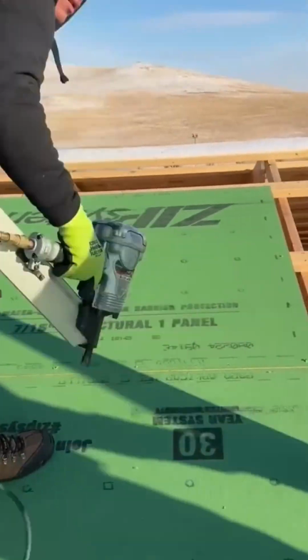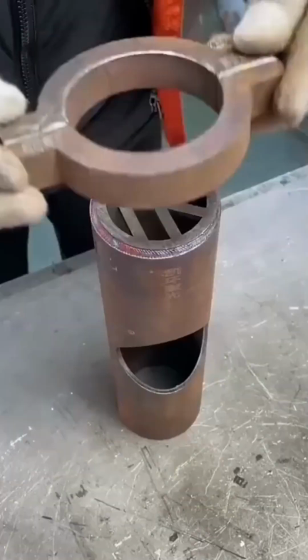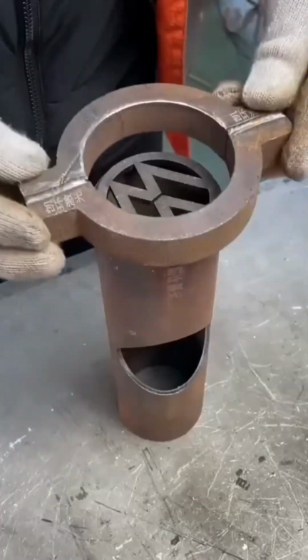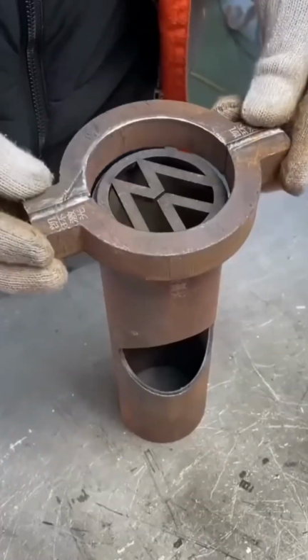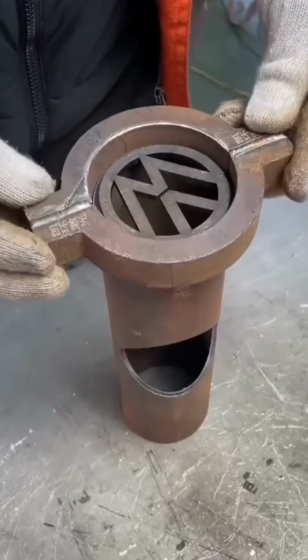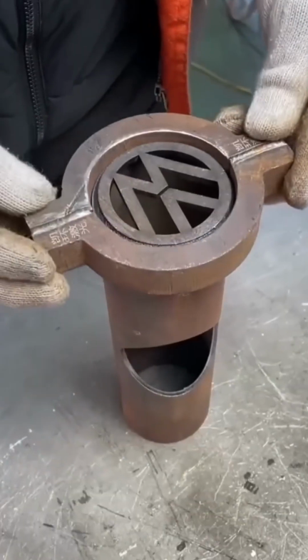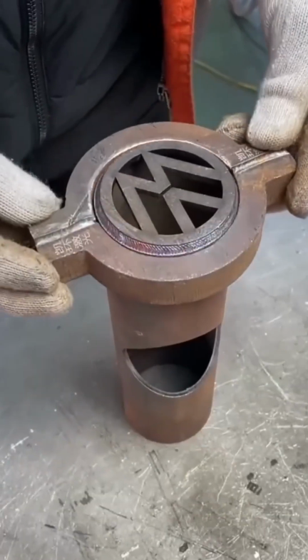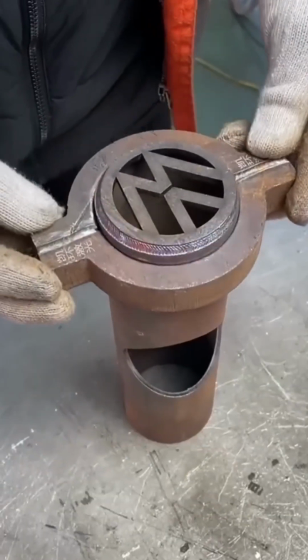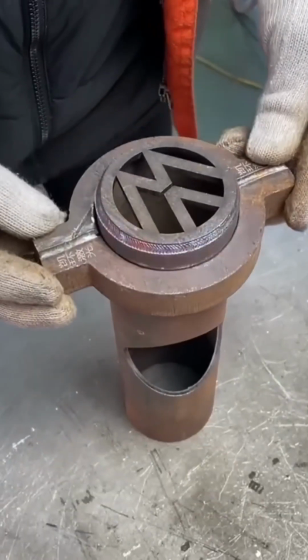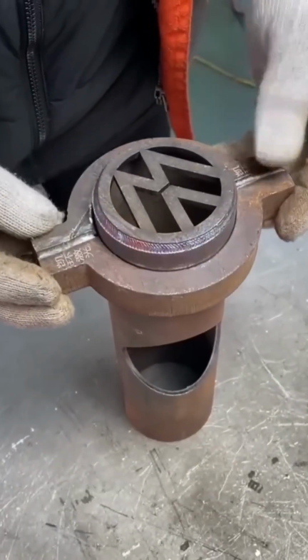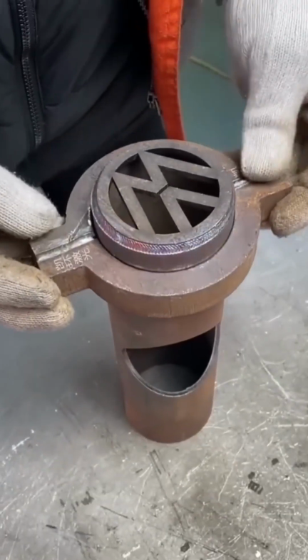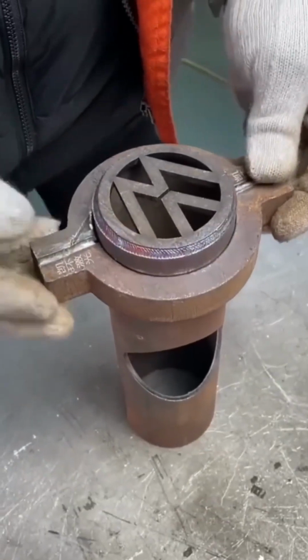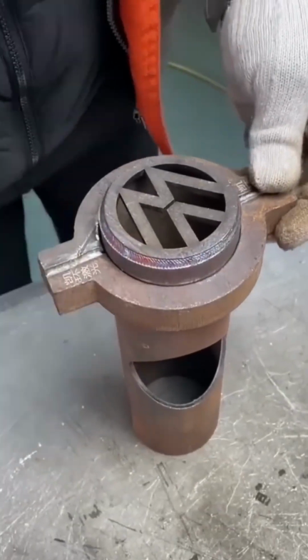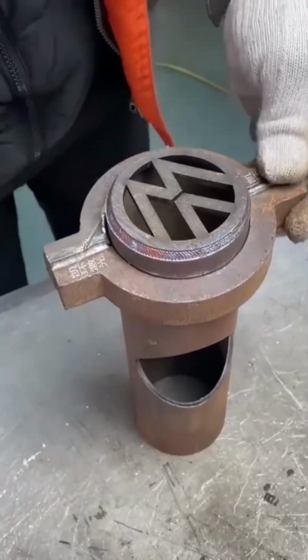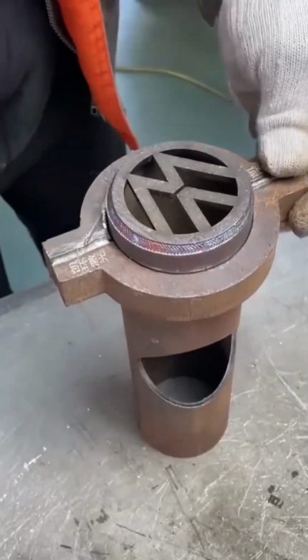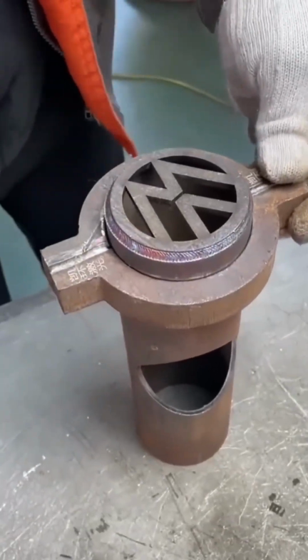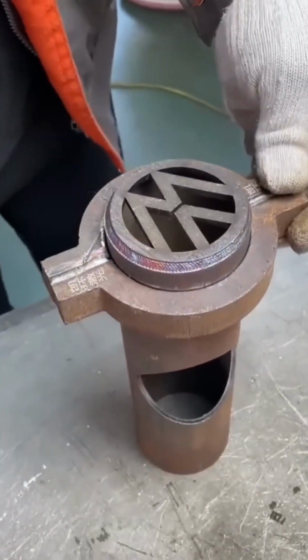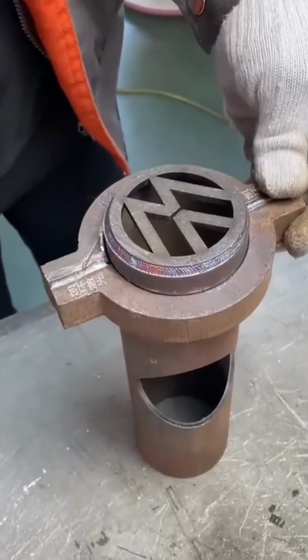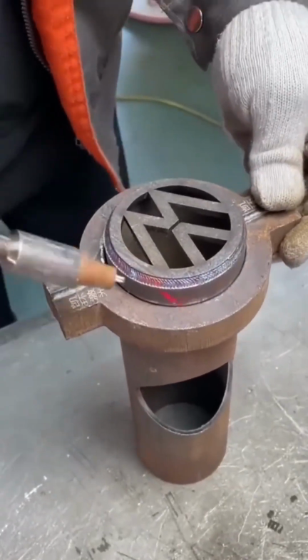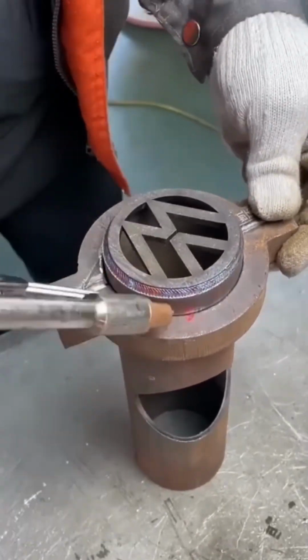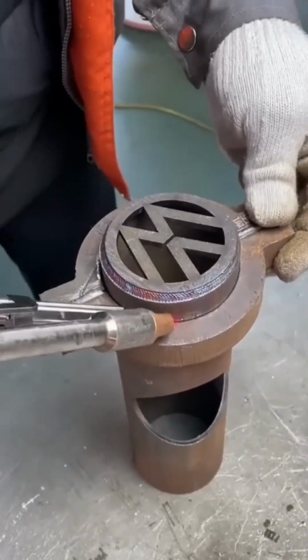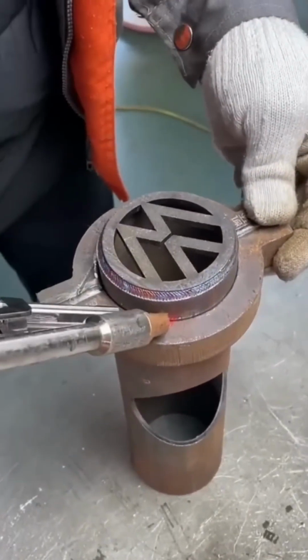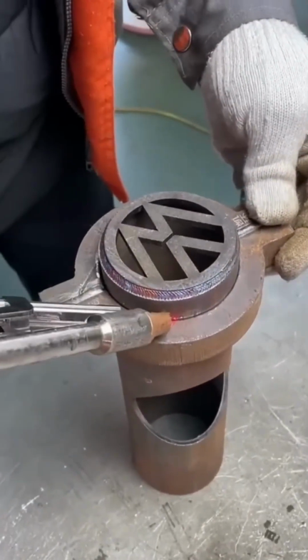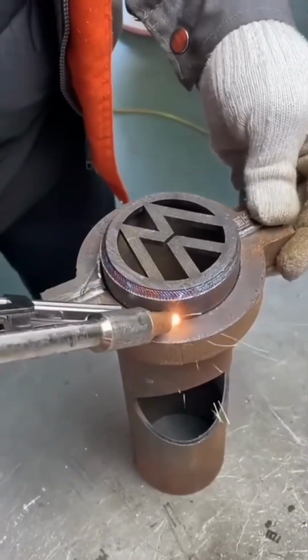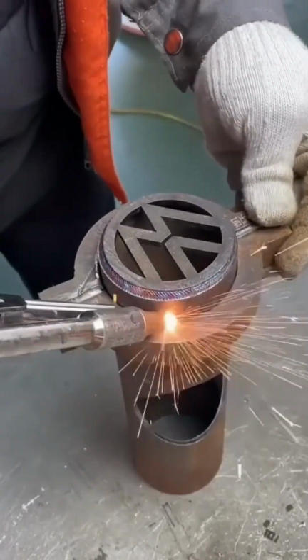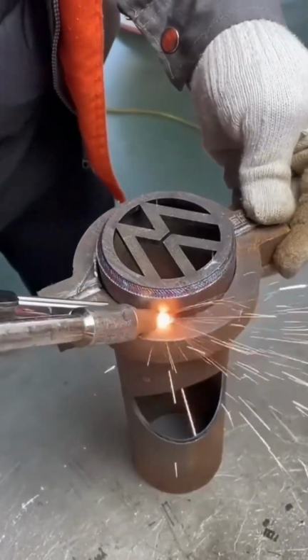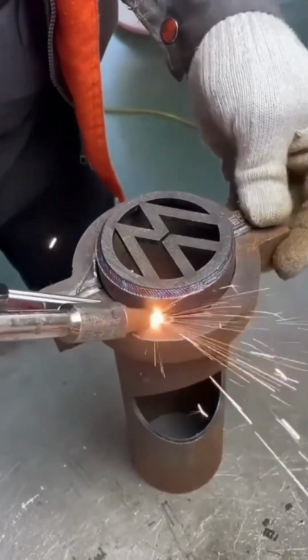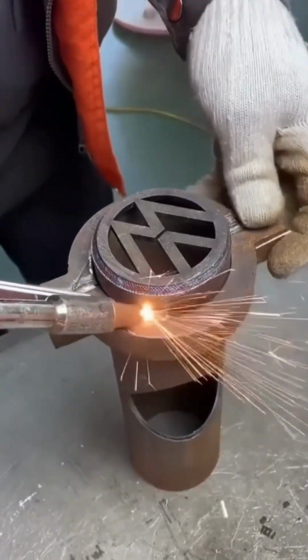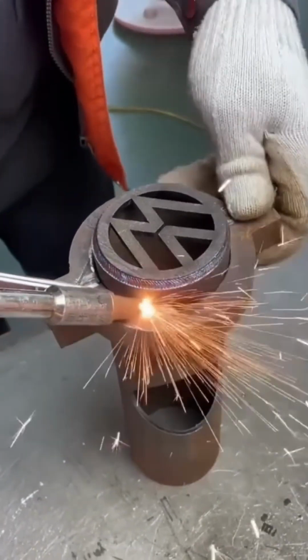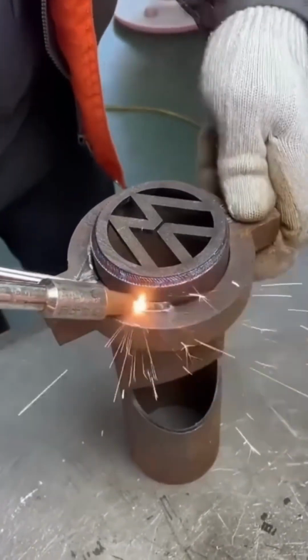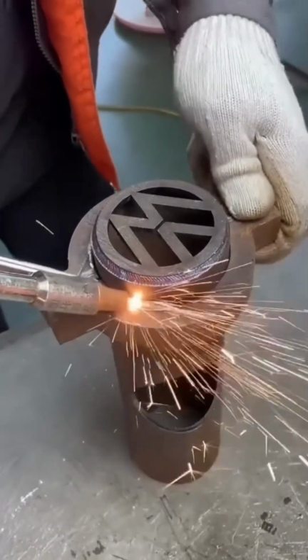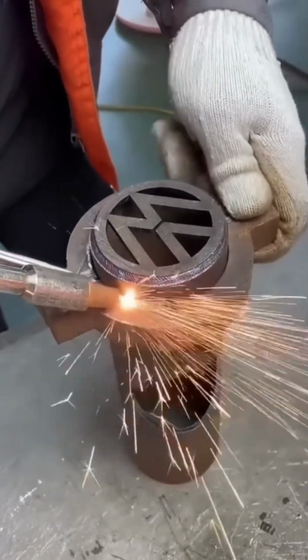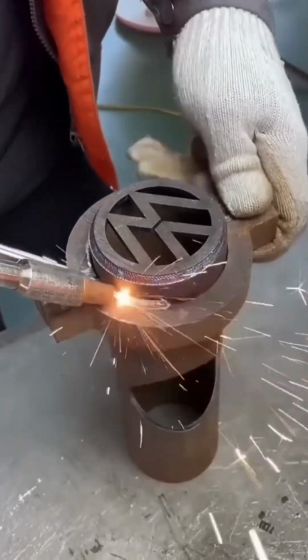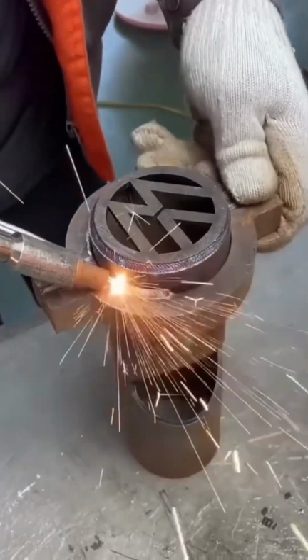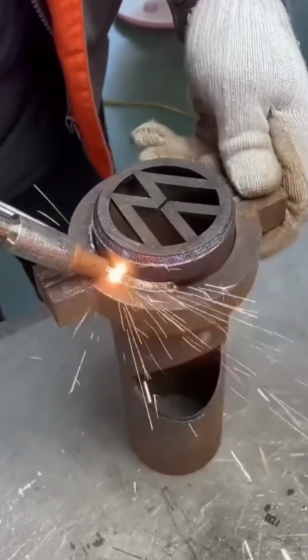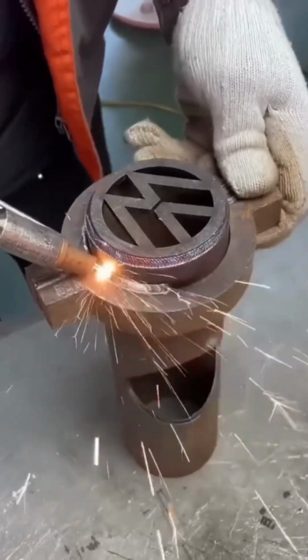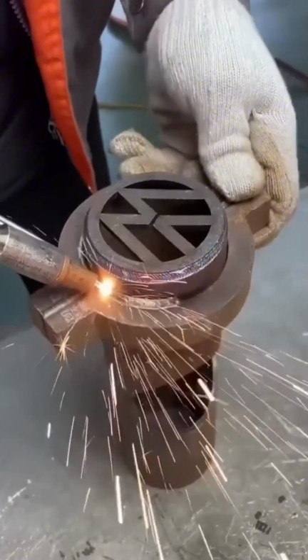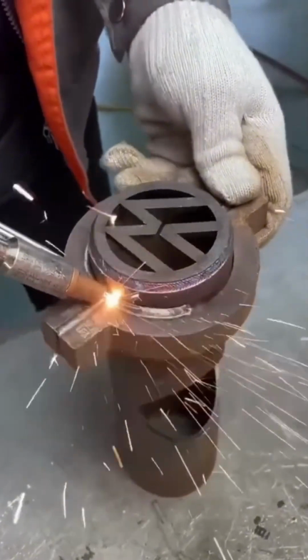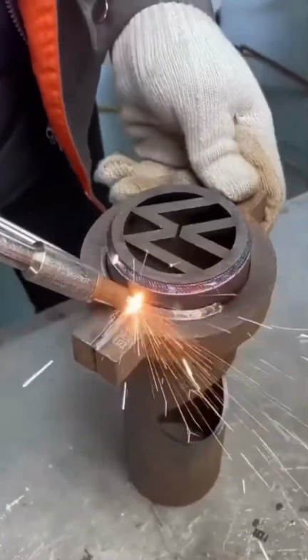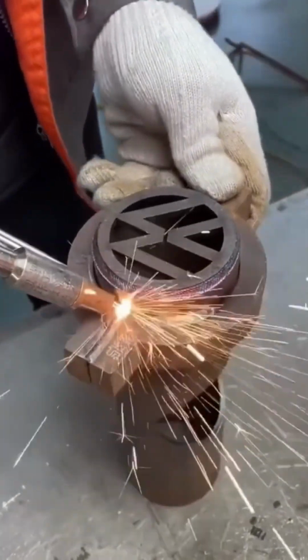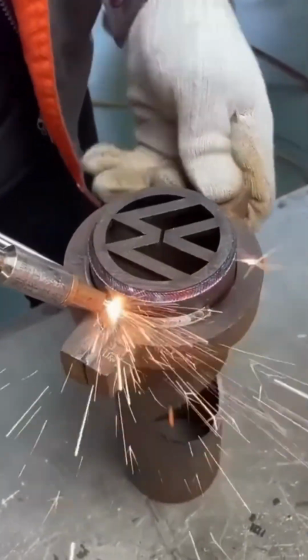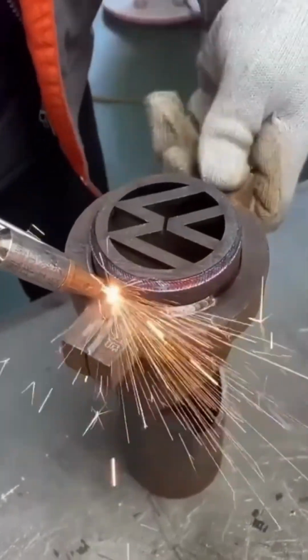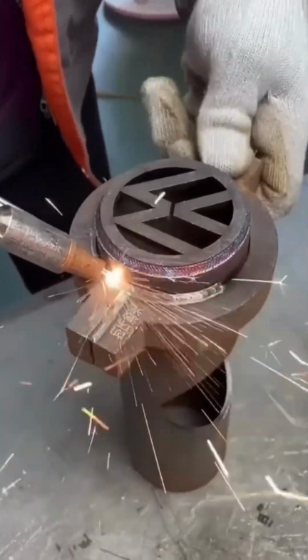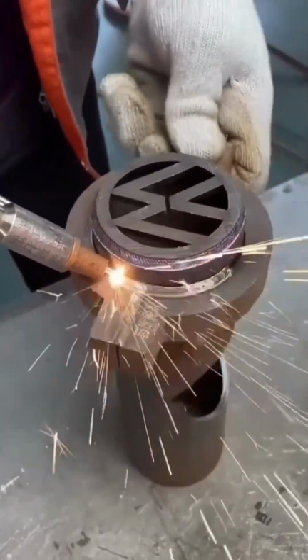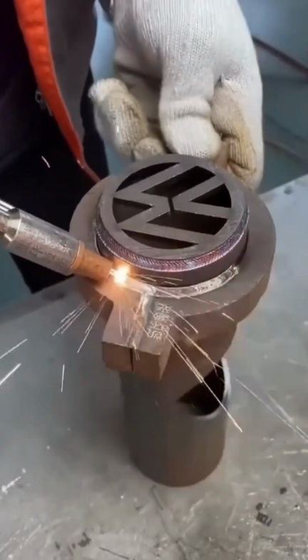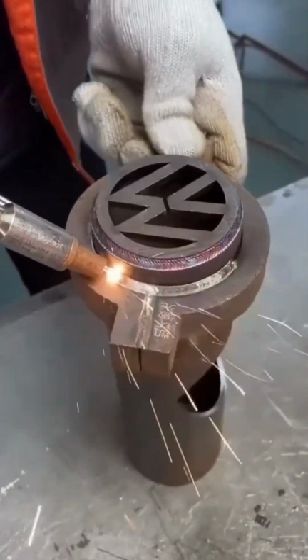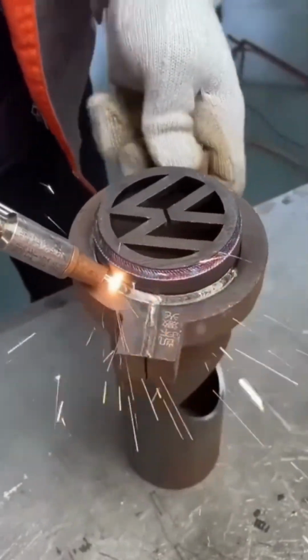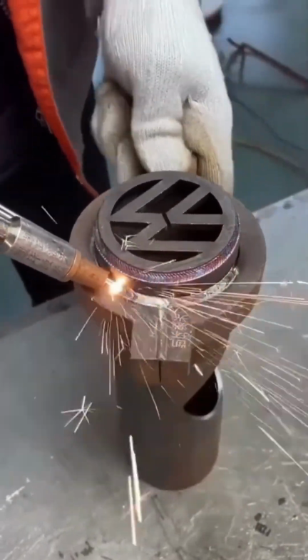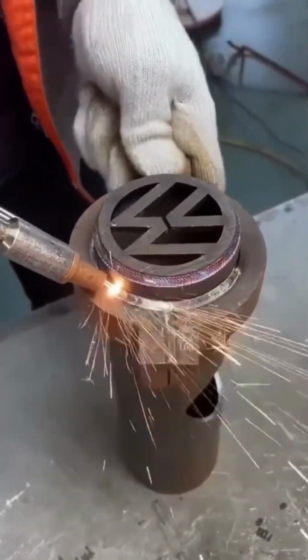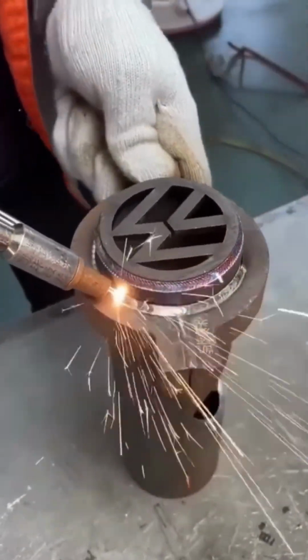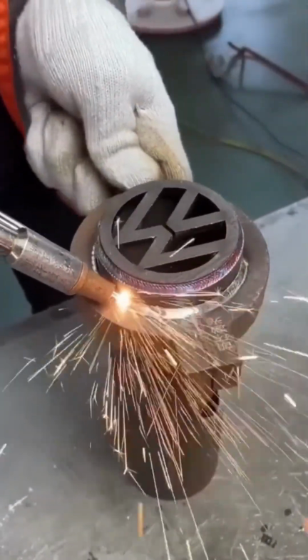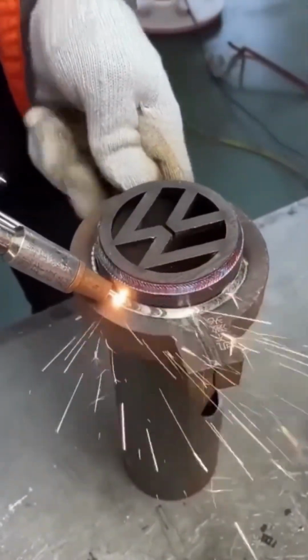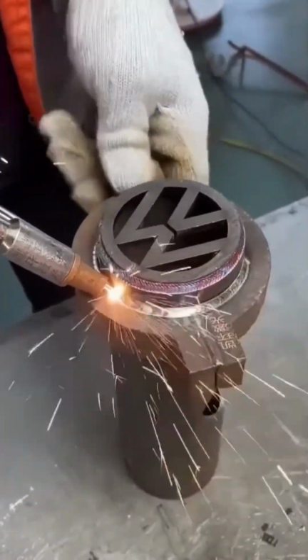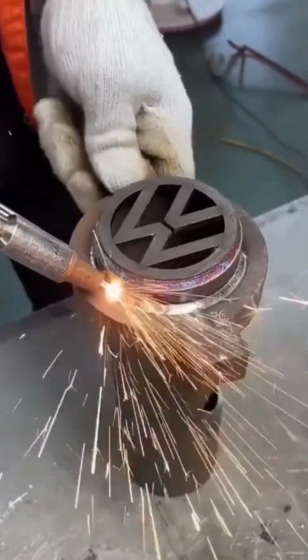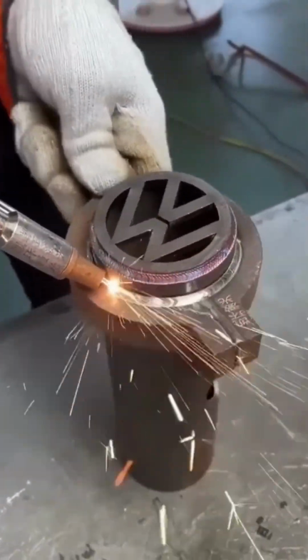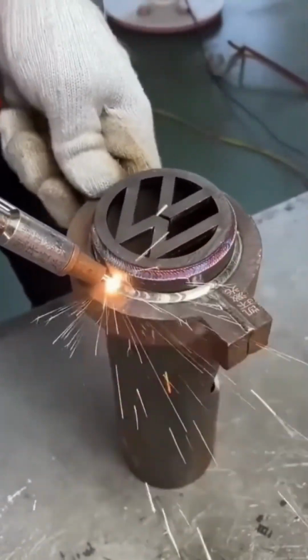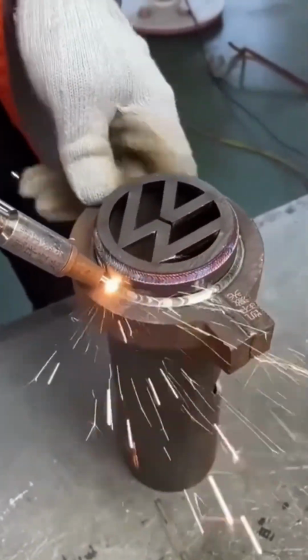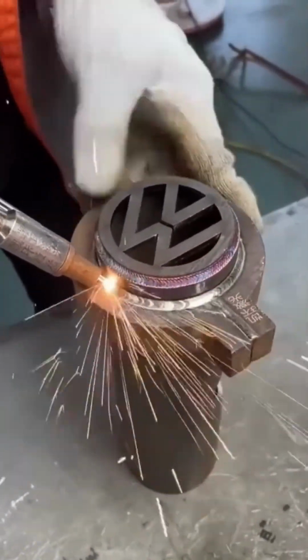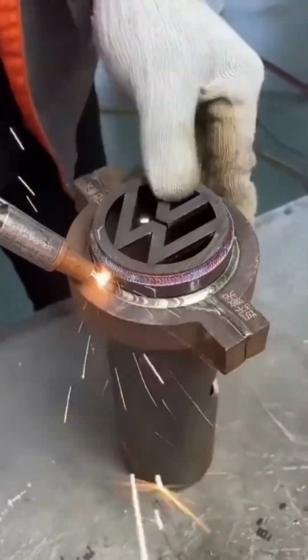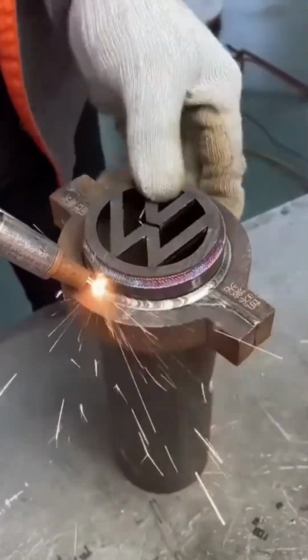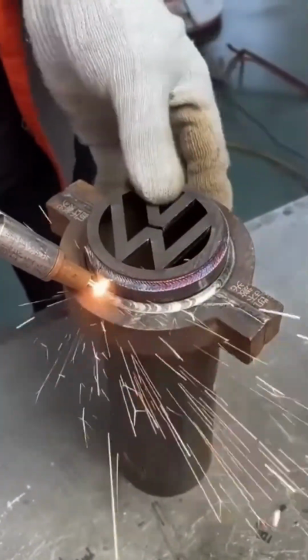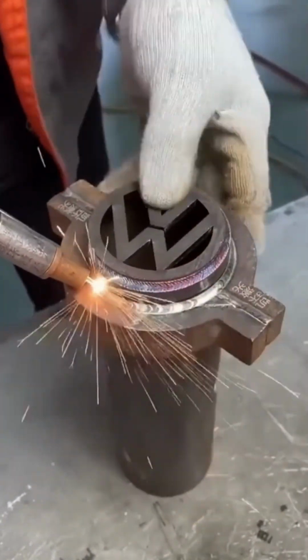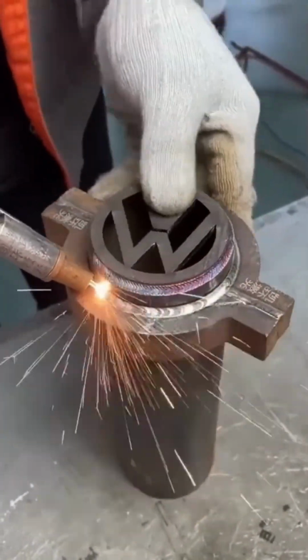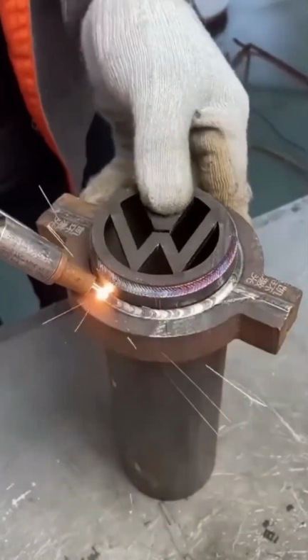A welder's torch spits sparks and bright bursts, fusing steel blocks together into one solid, immovable mass.